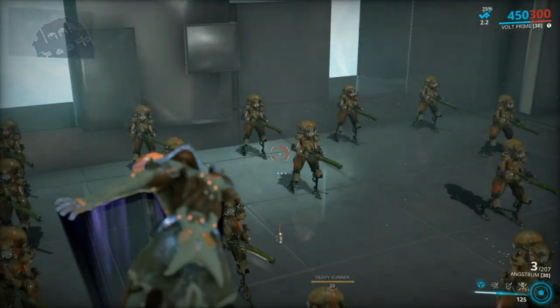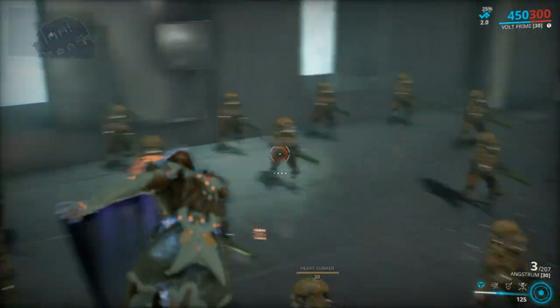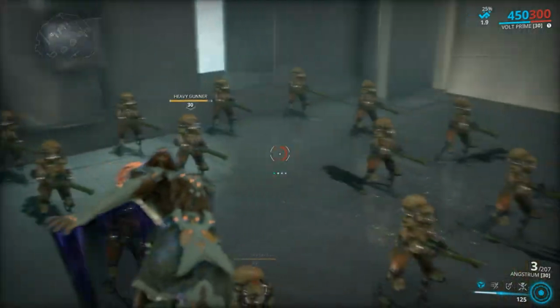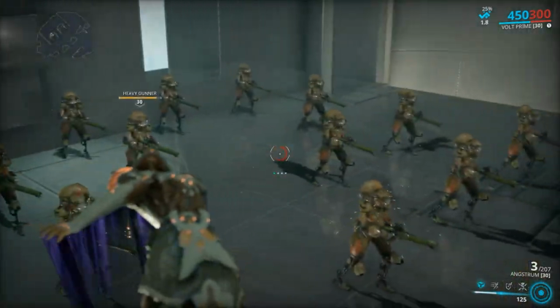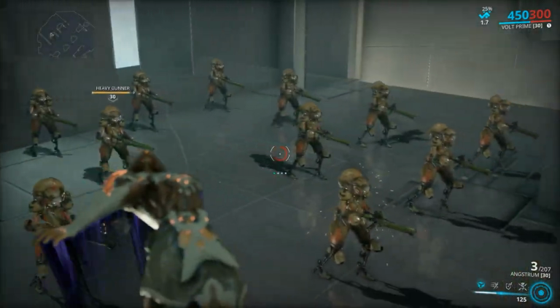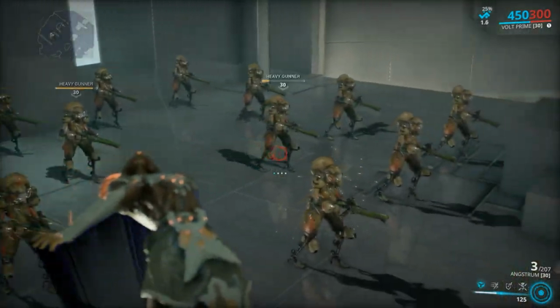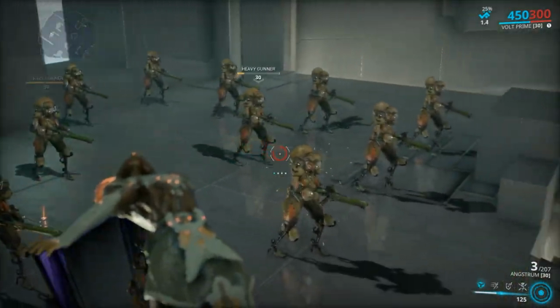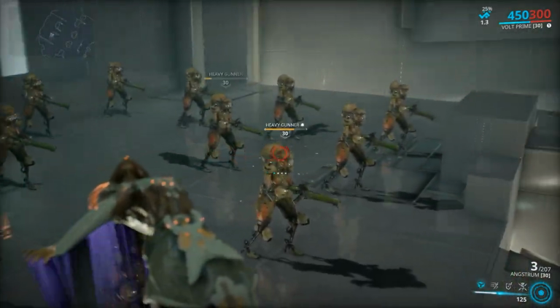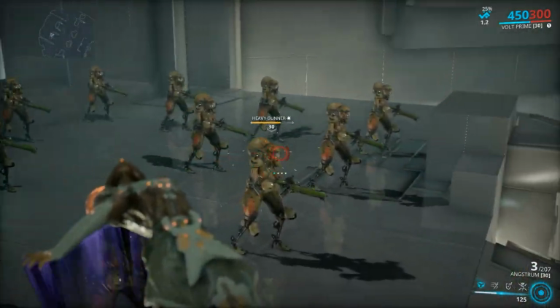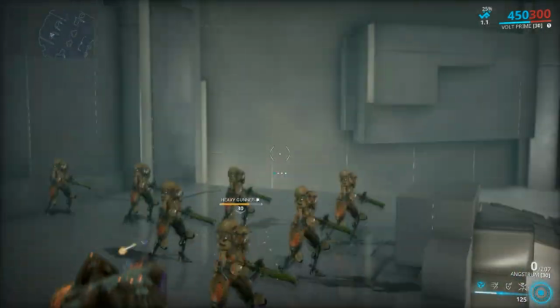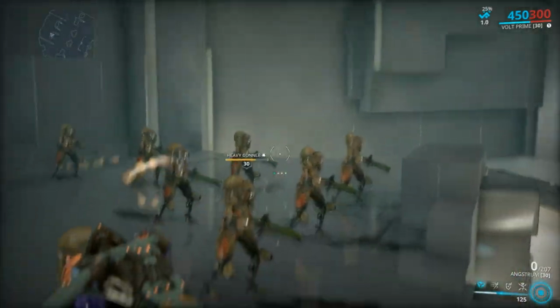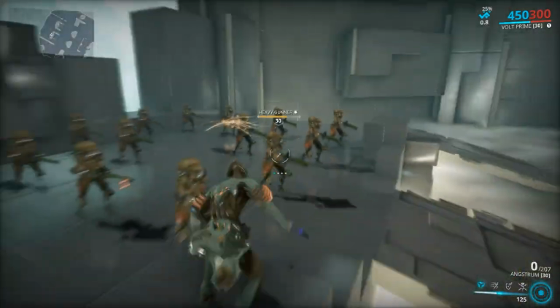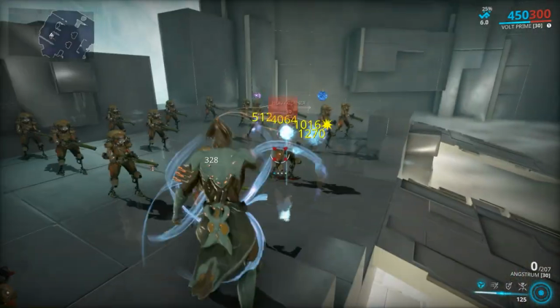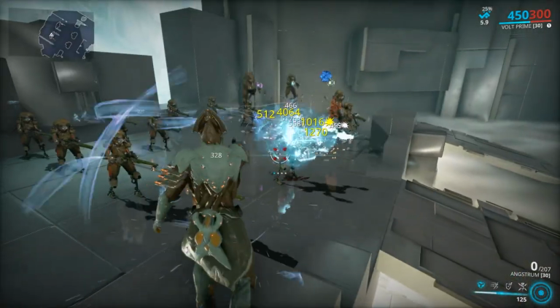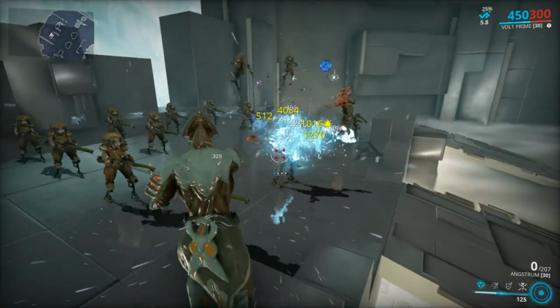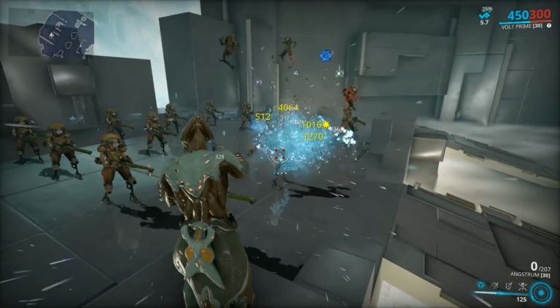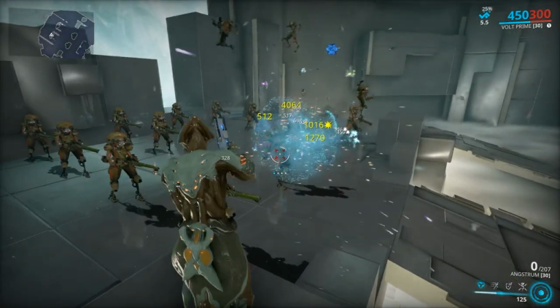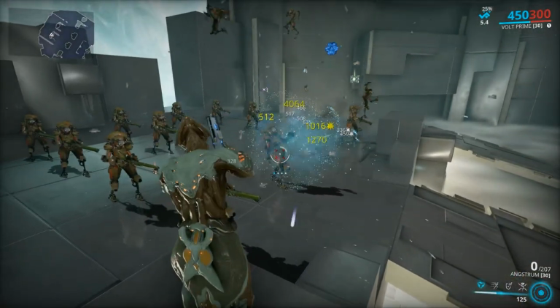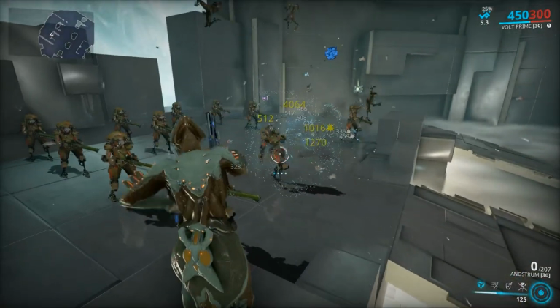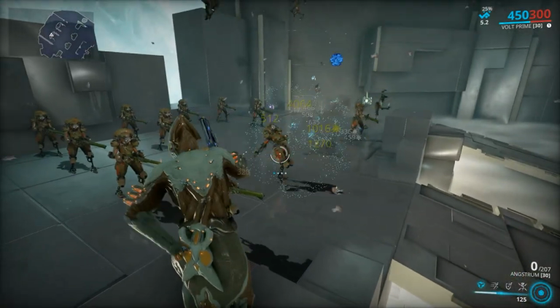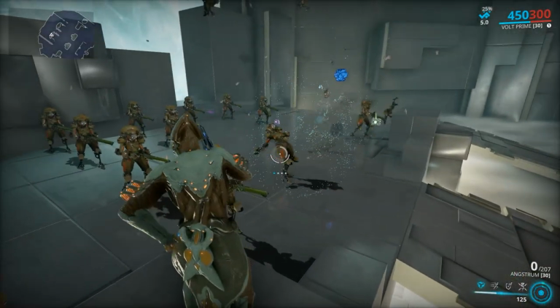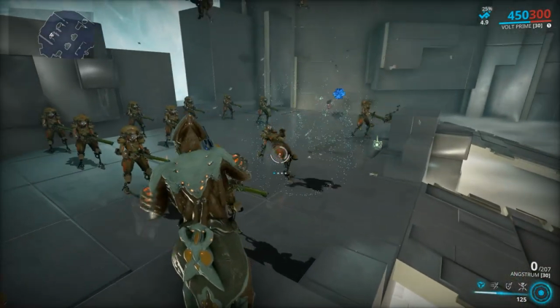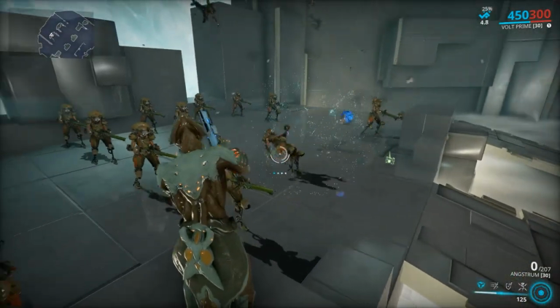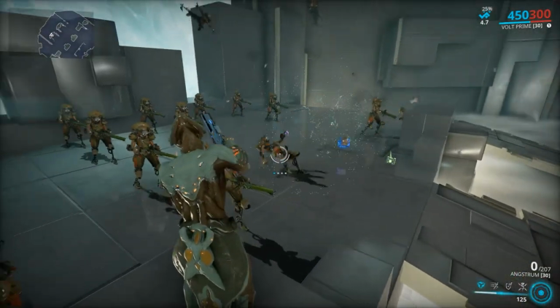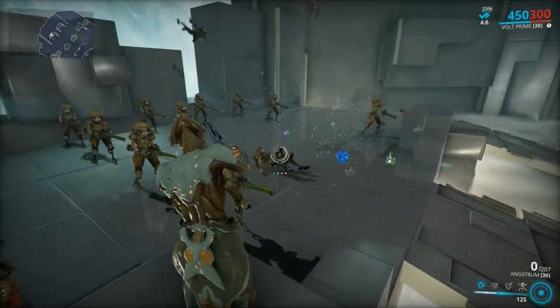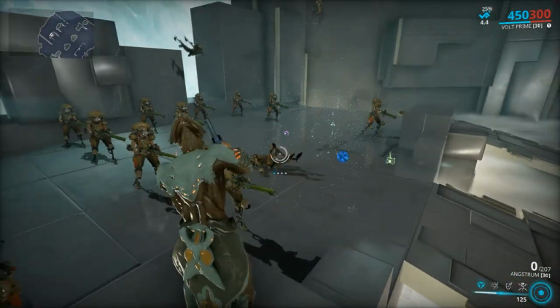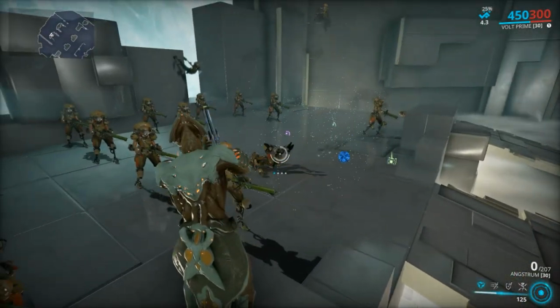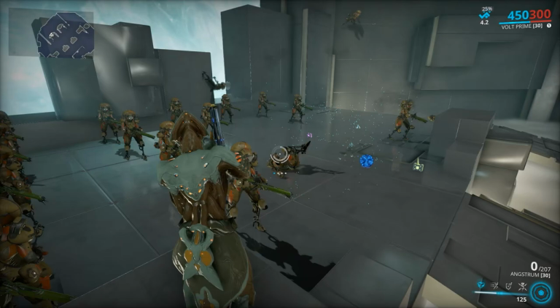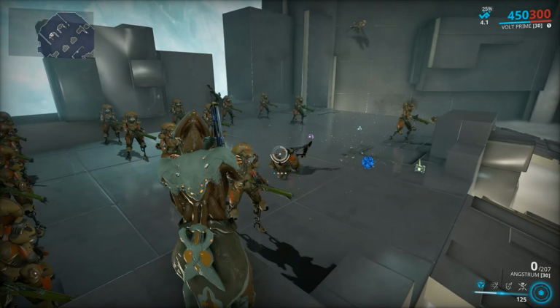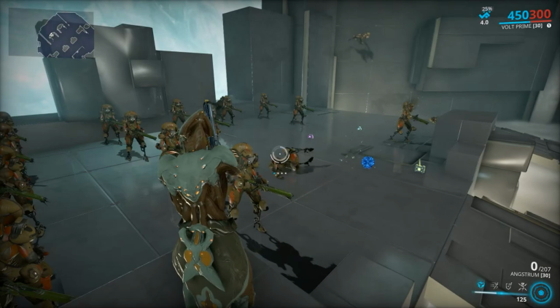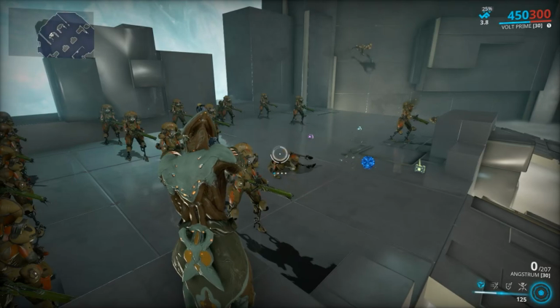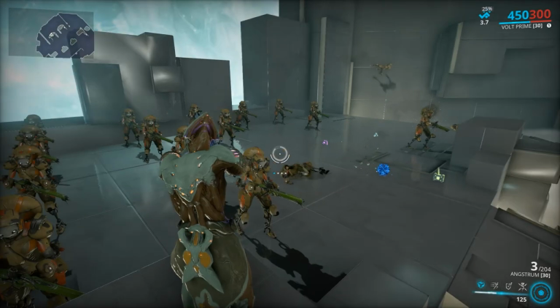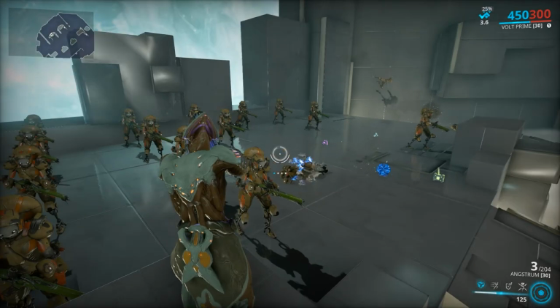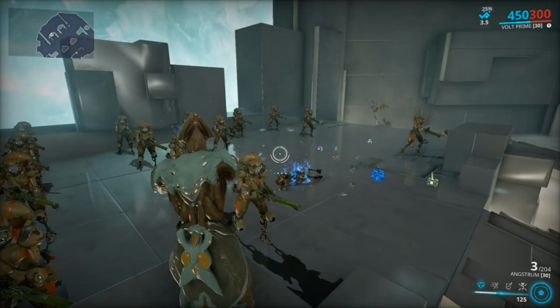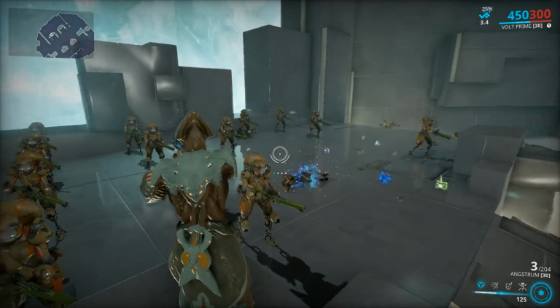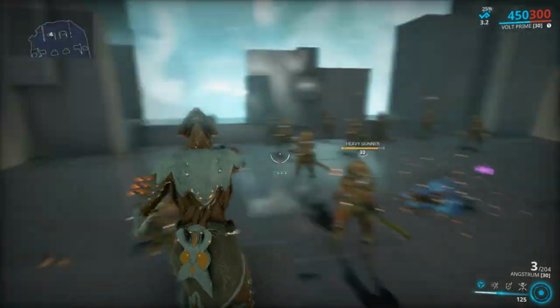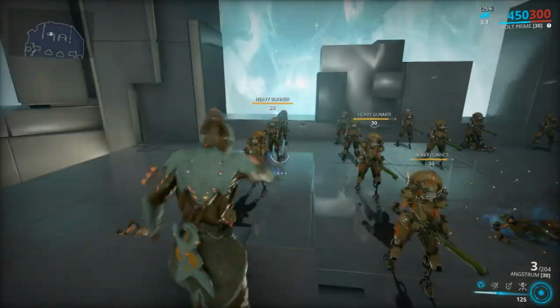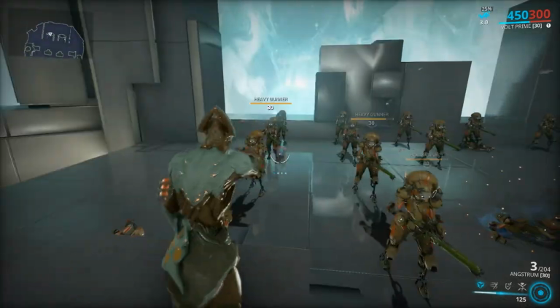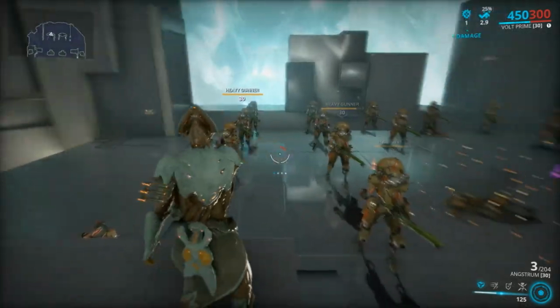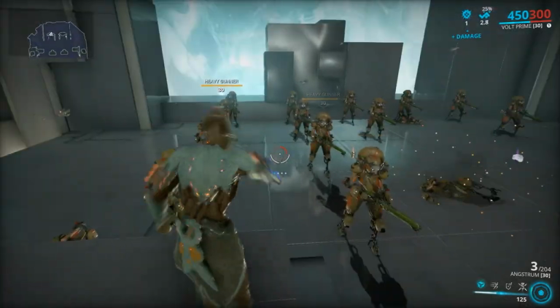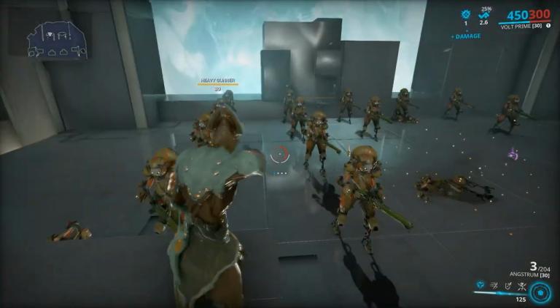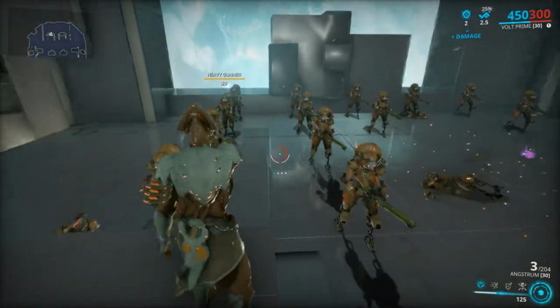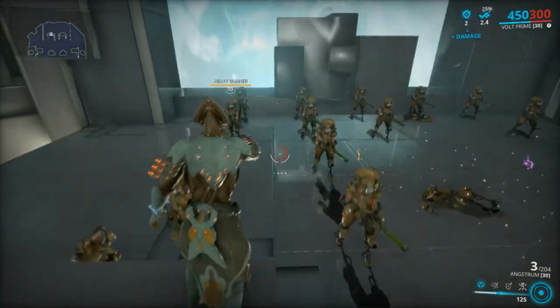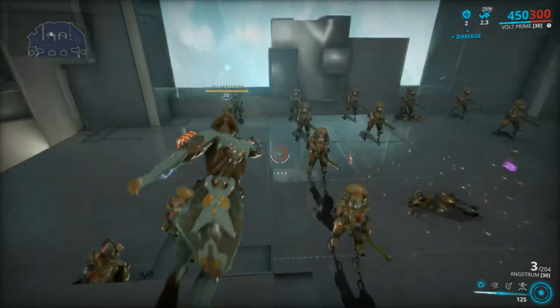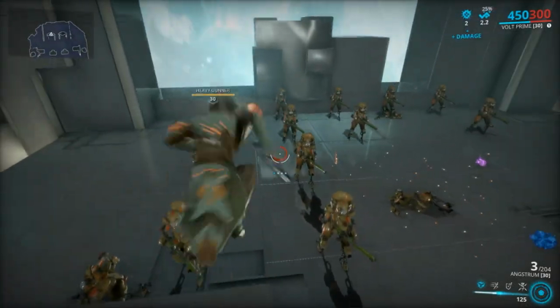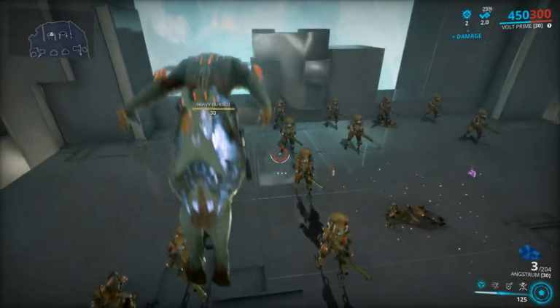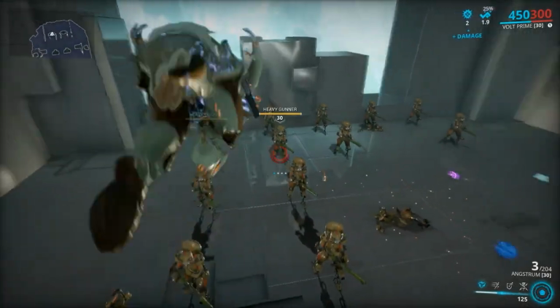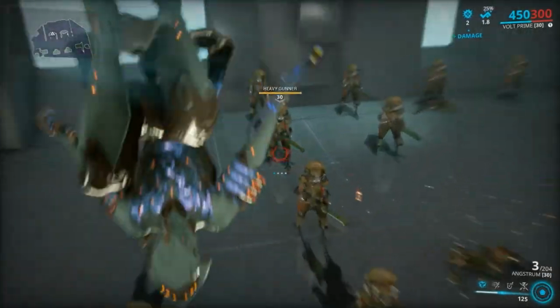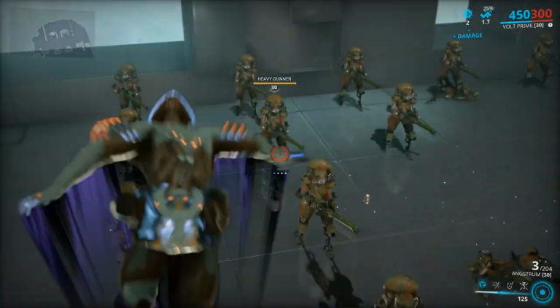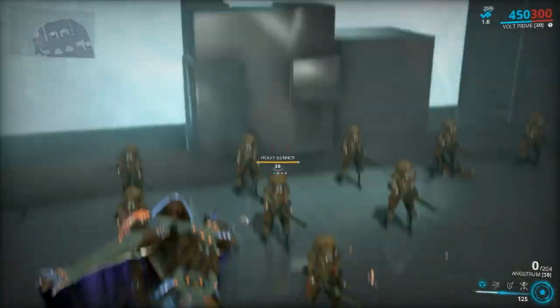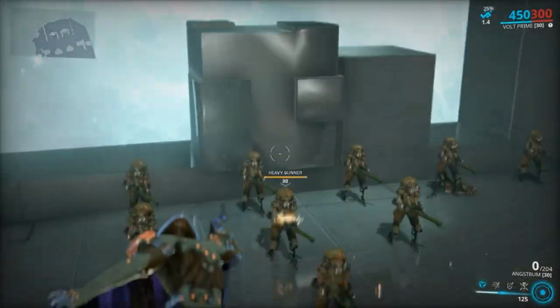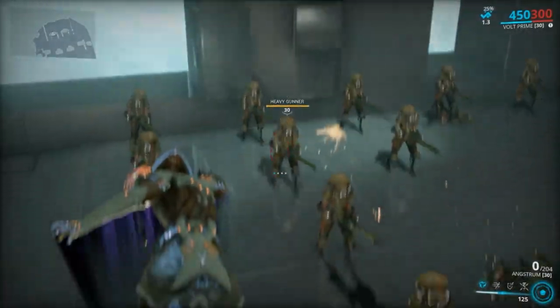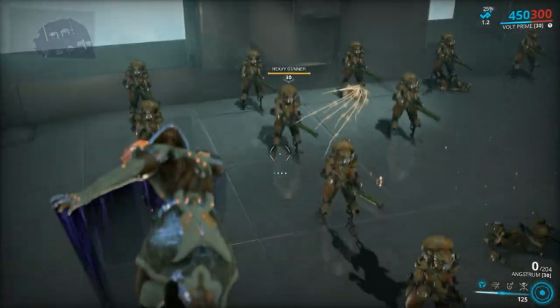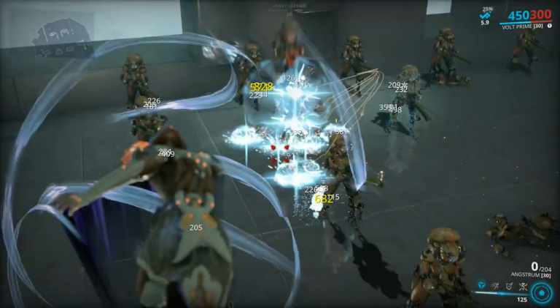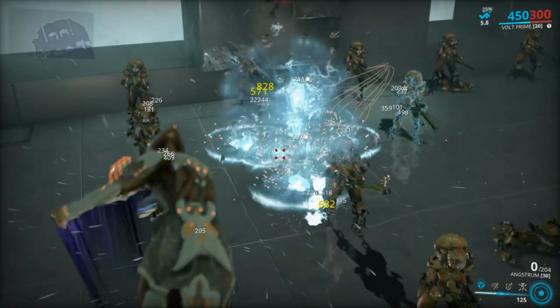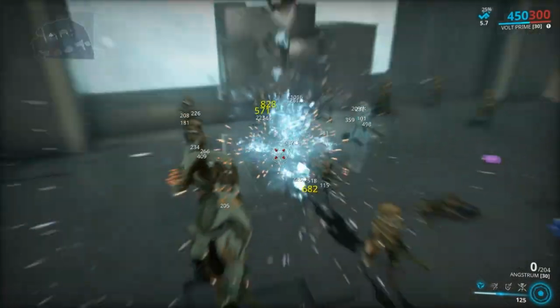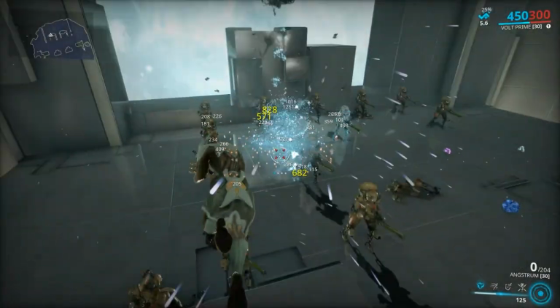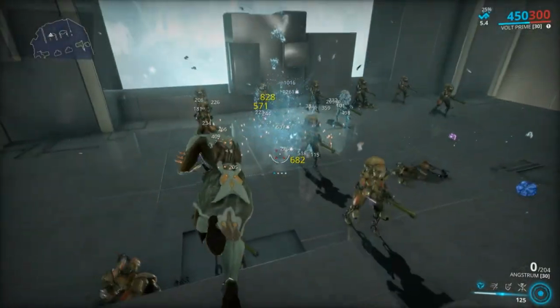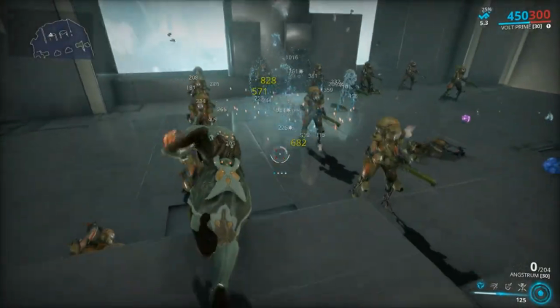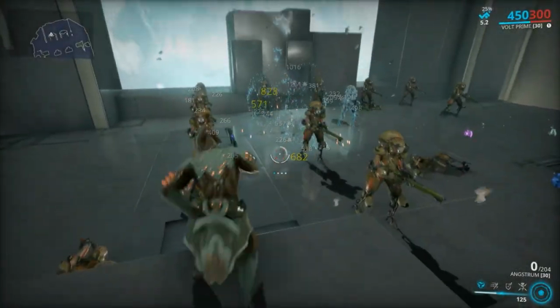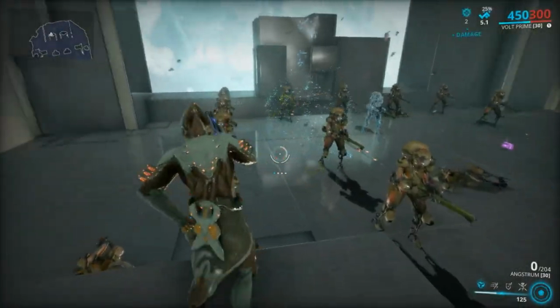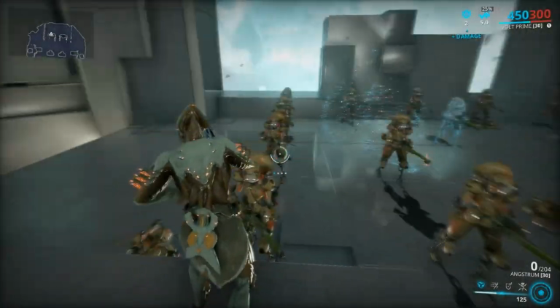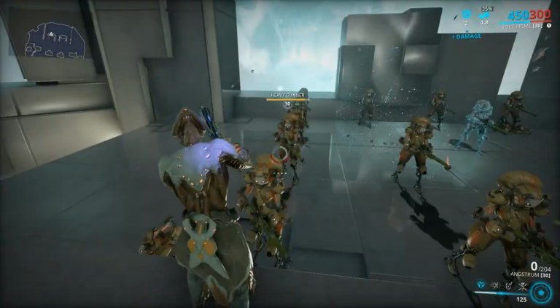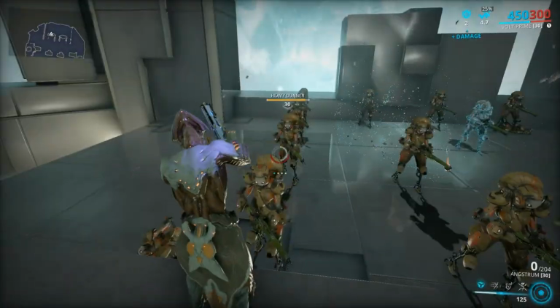Angstrom: it makes one big boom that will send your enemies flying. It's really slow and clunky, but the AoE that it does is pretty solid. You can press the fire button to shoot, or hold it to empty the clip in one big AoE damage burst.